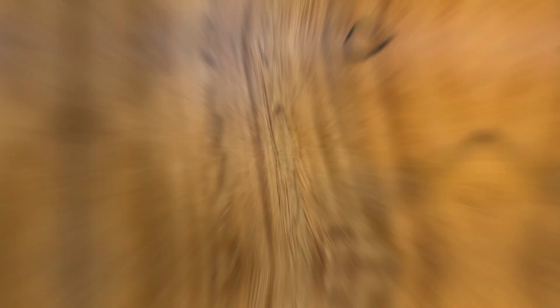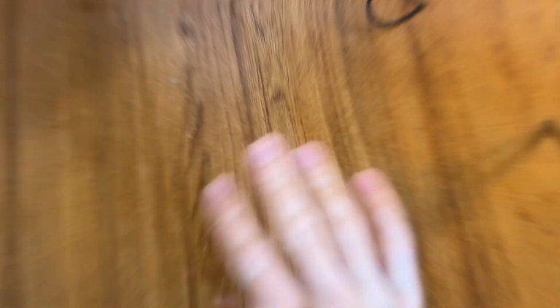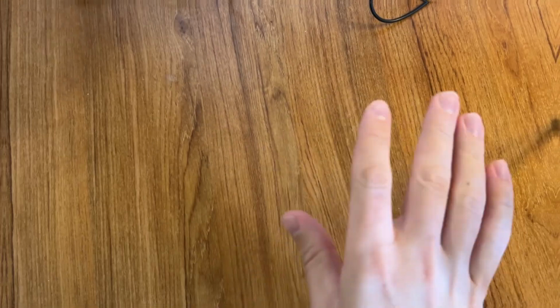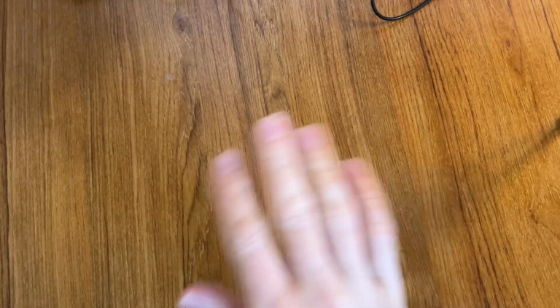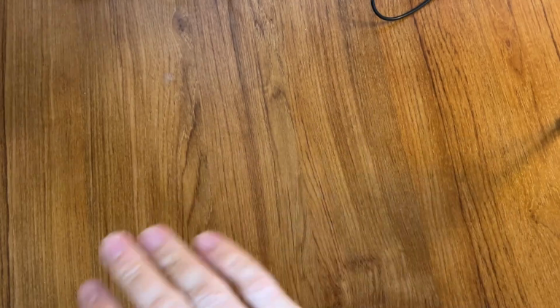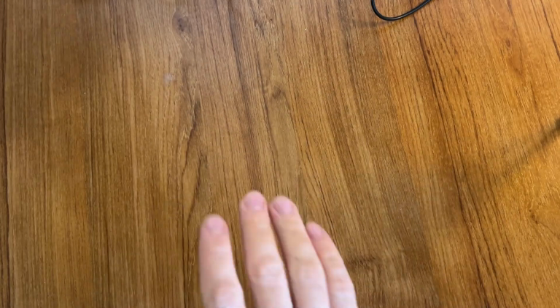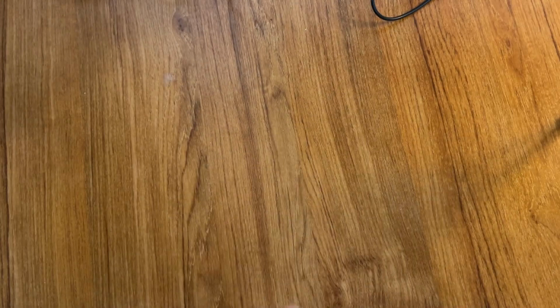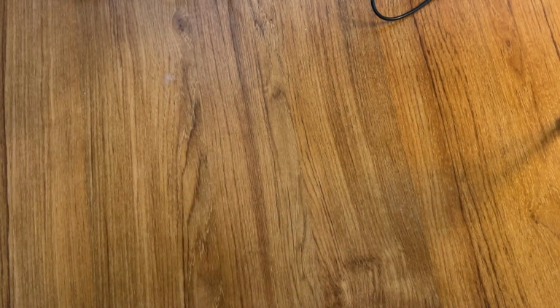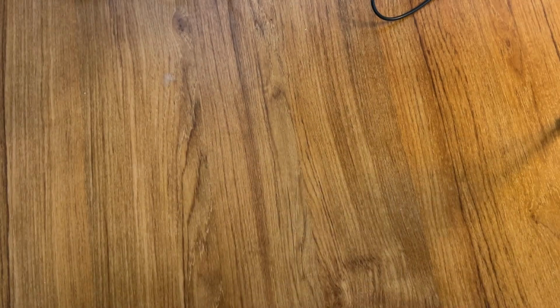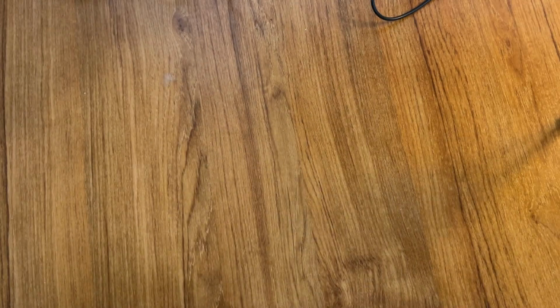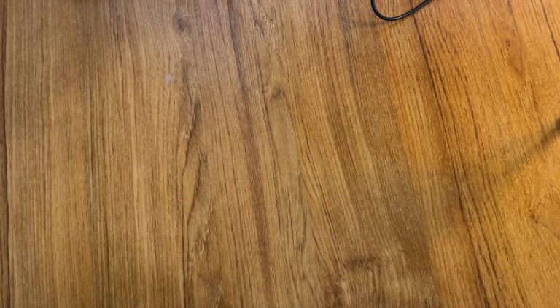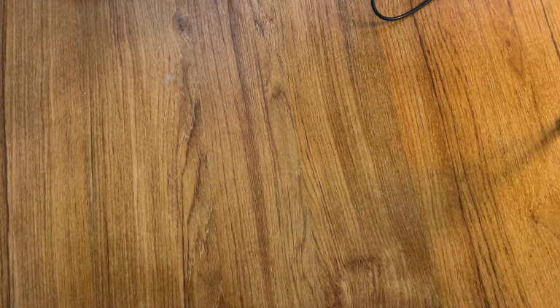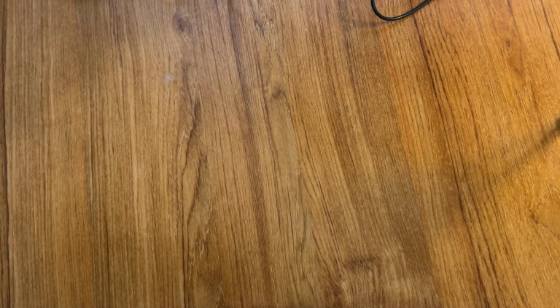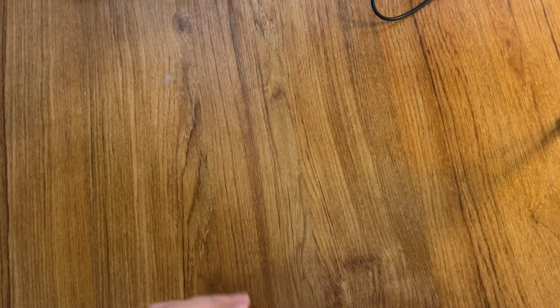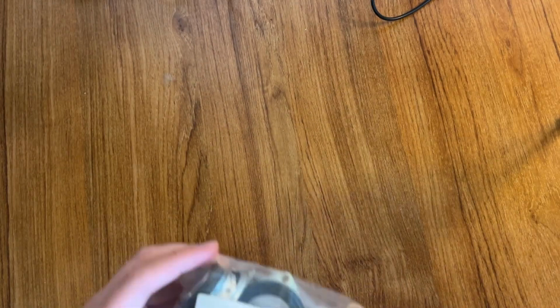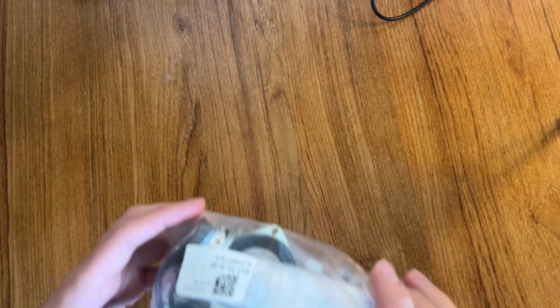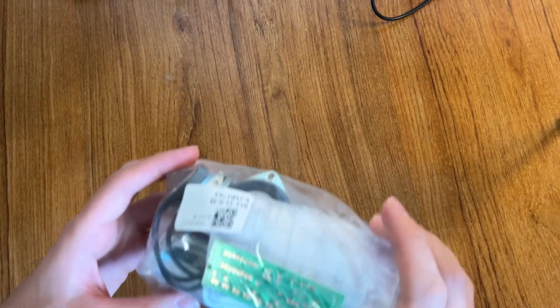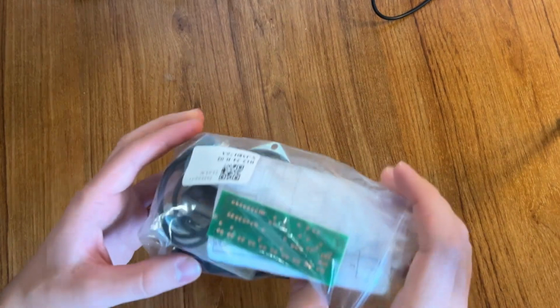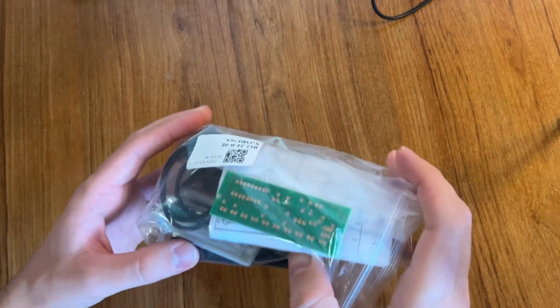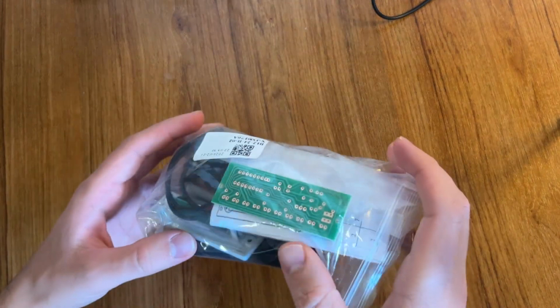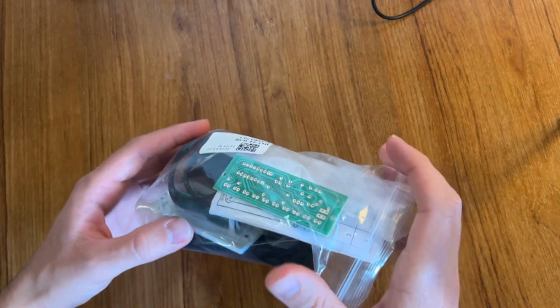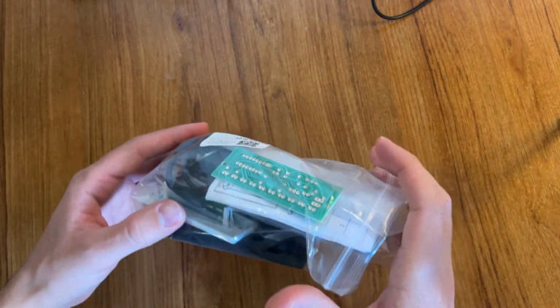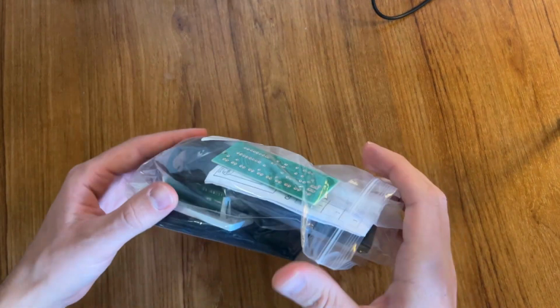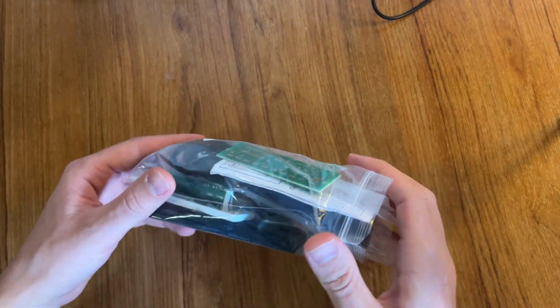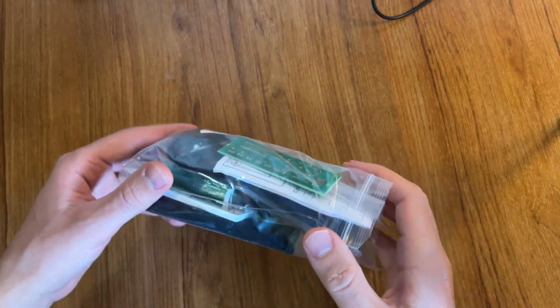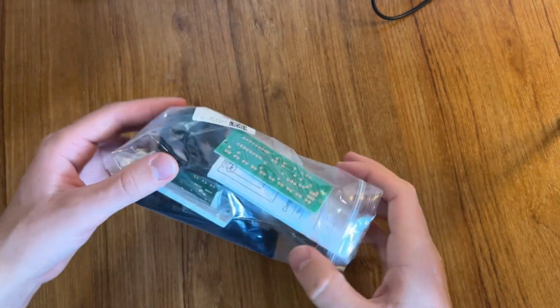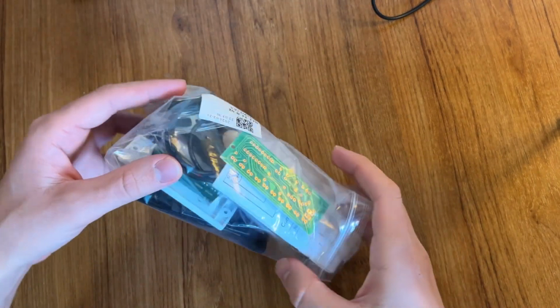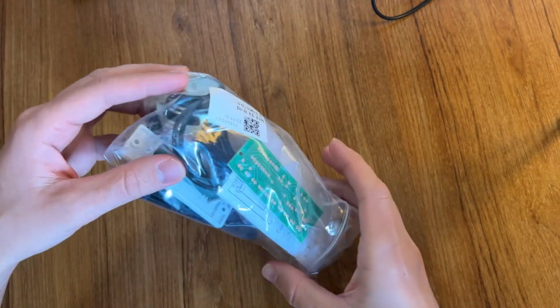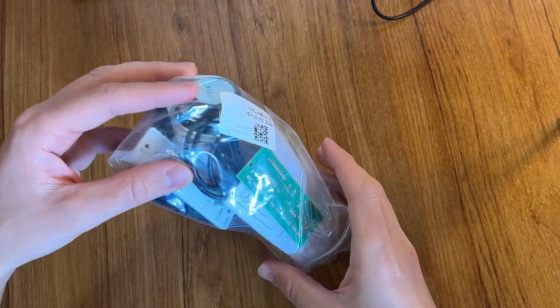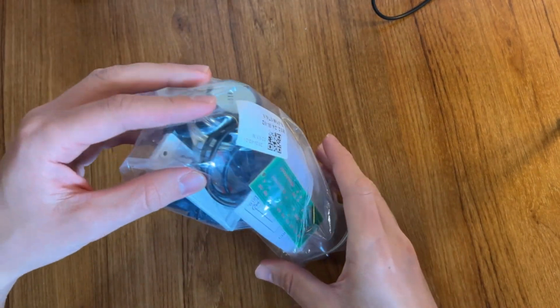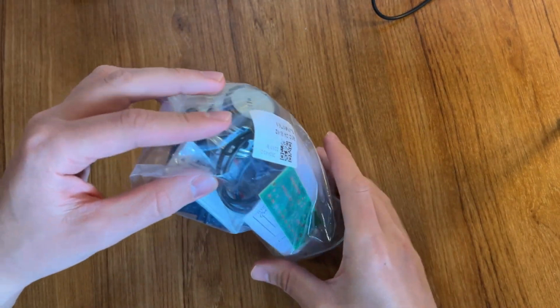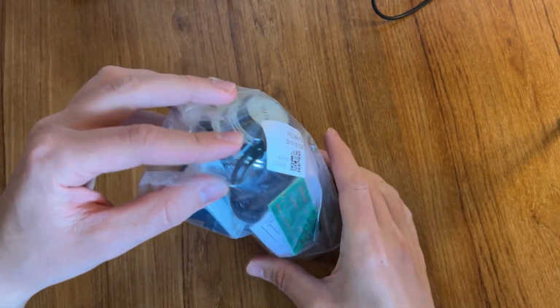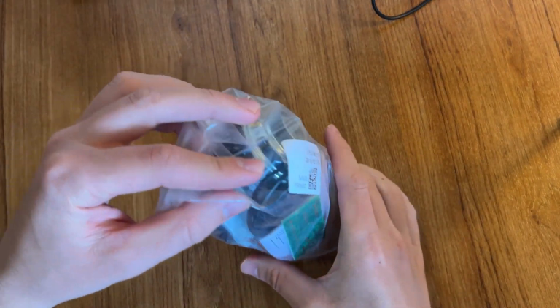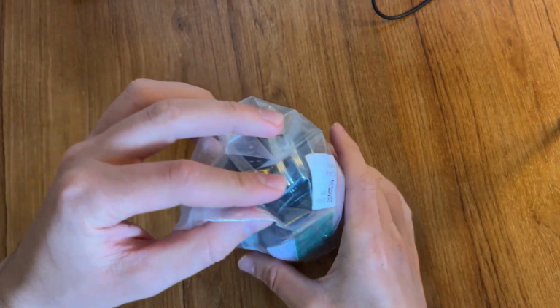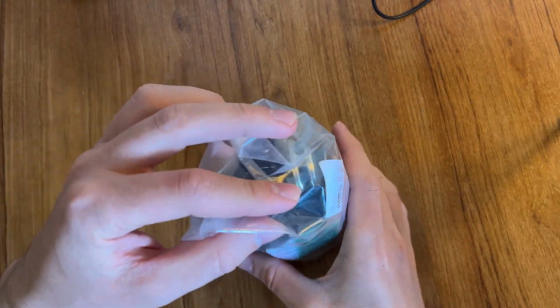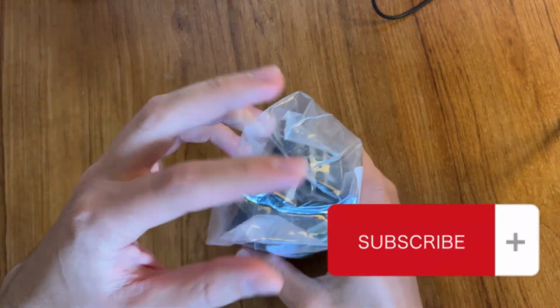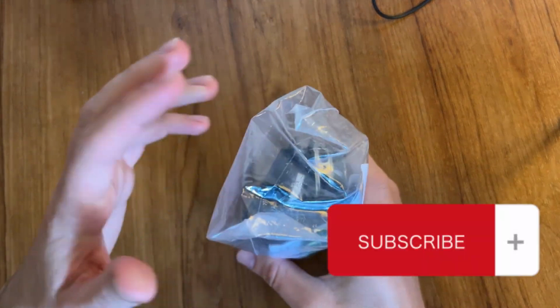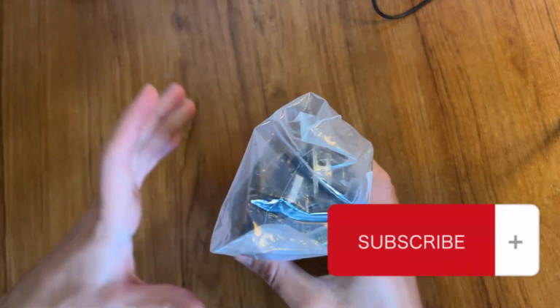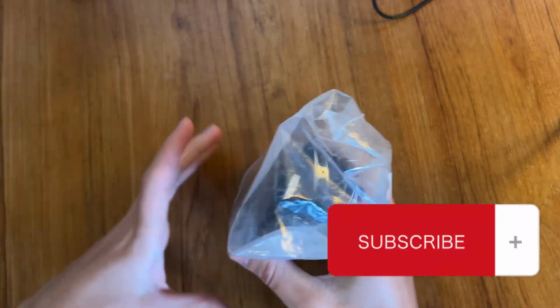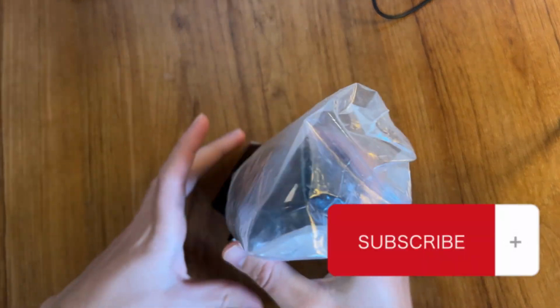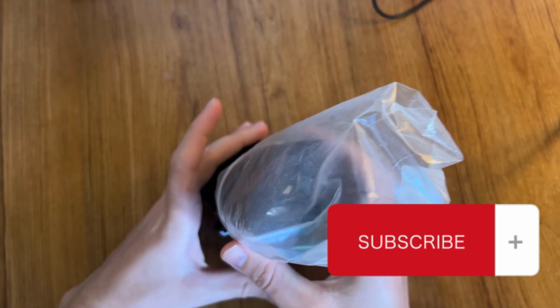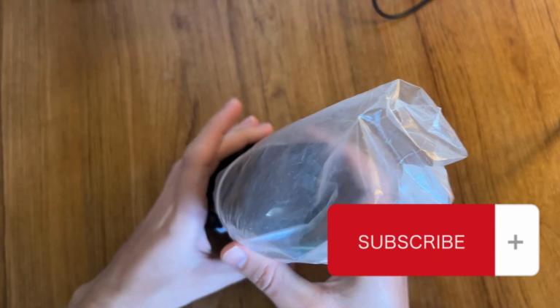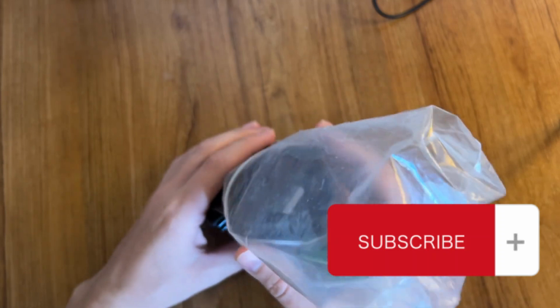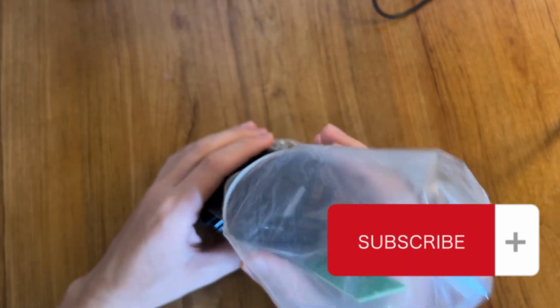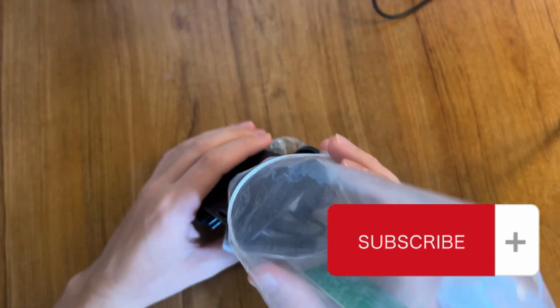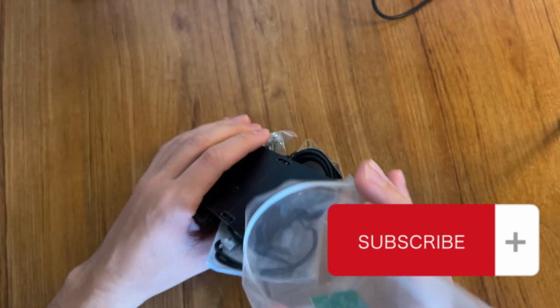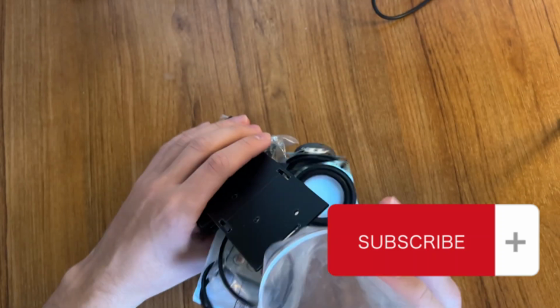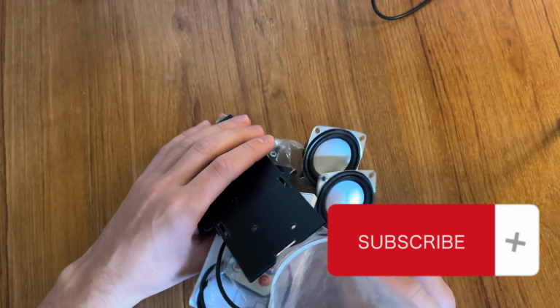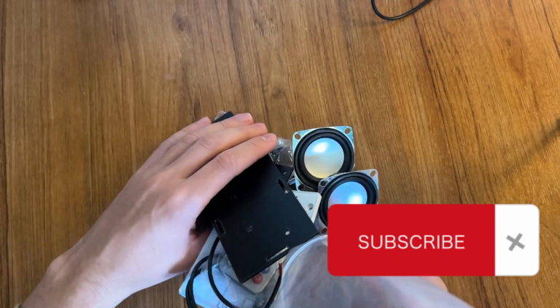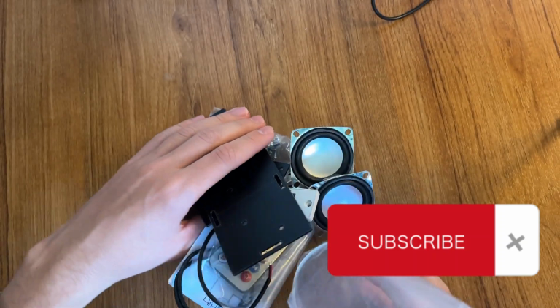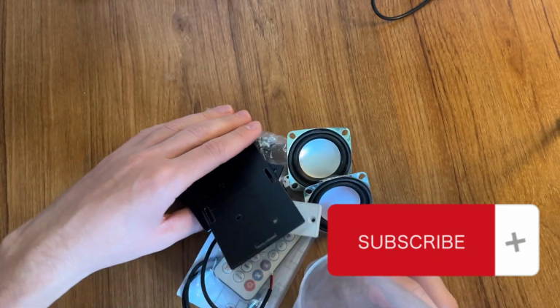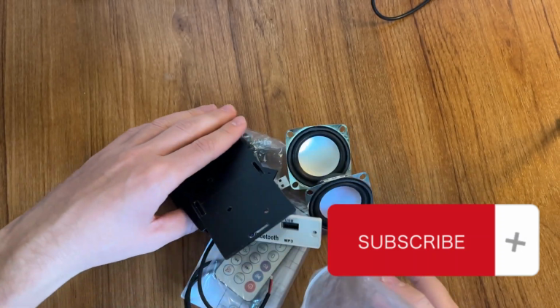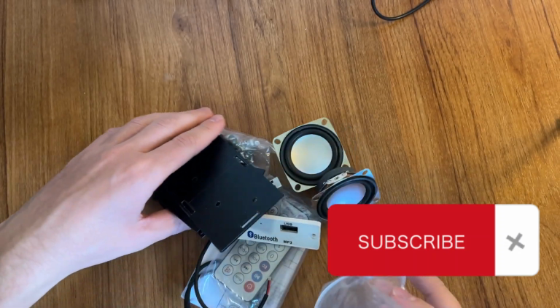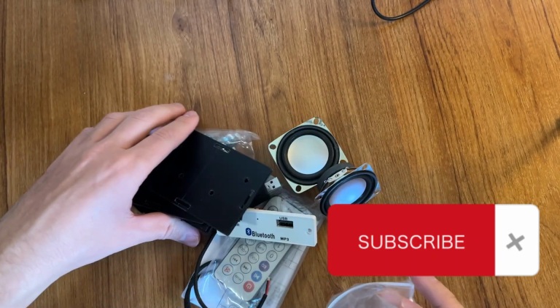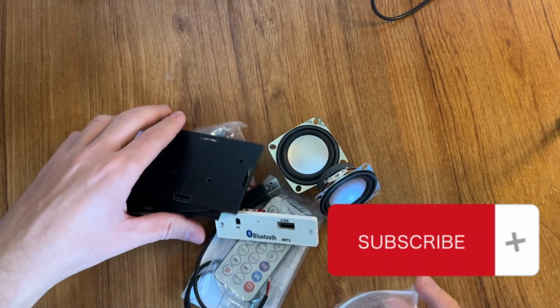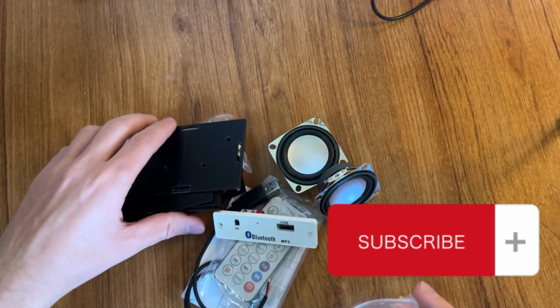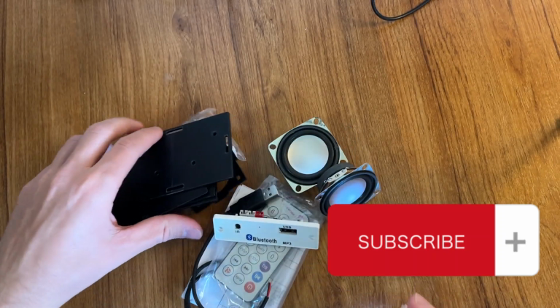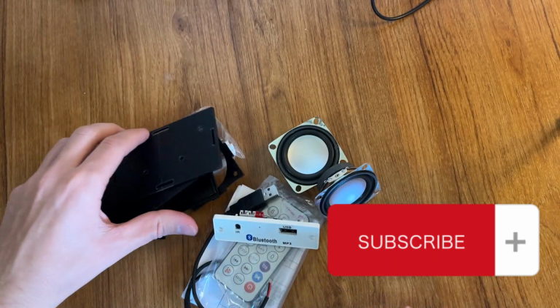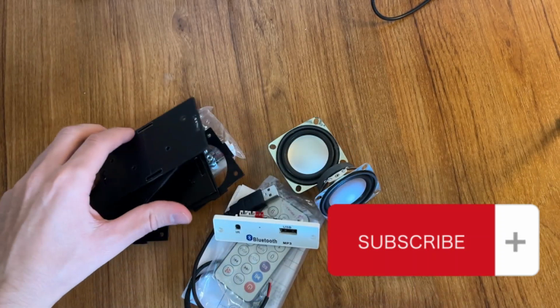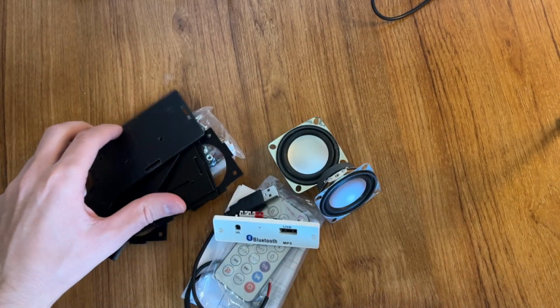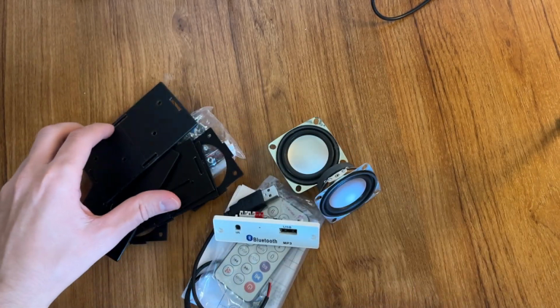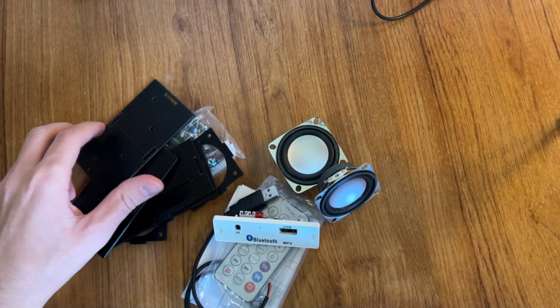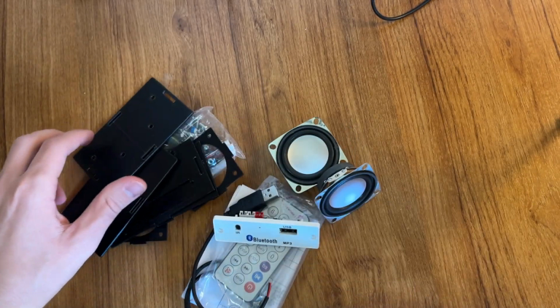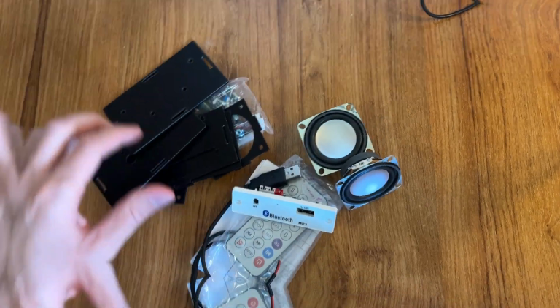Hello guys, welcome to my channel. My name is Alex and today we will assemble one Bluetooth speaker from the channel. Let's start.